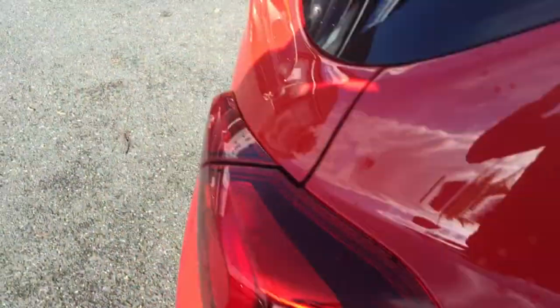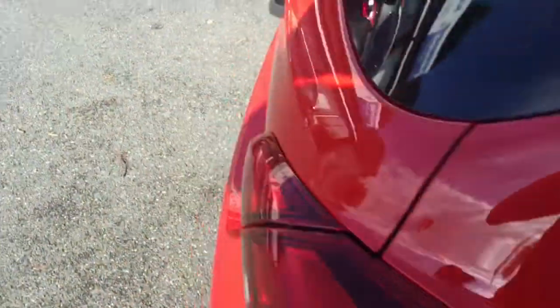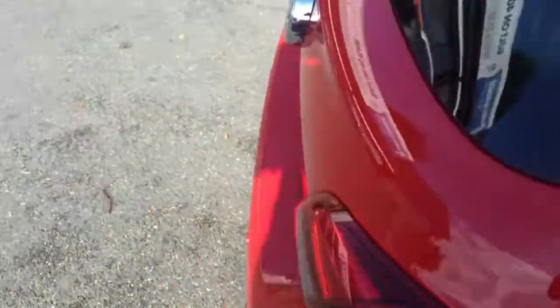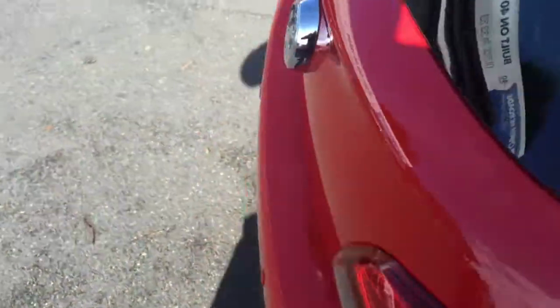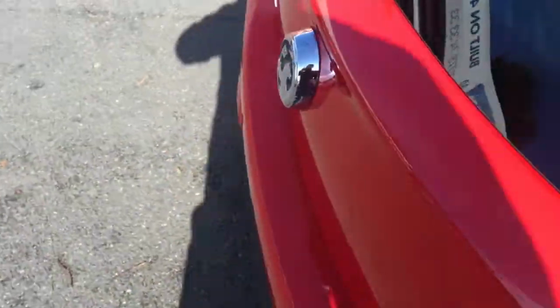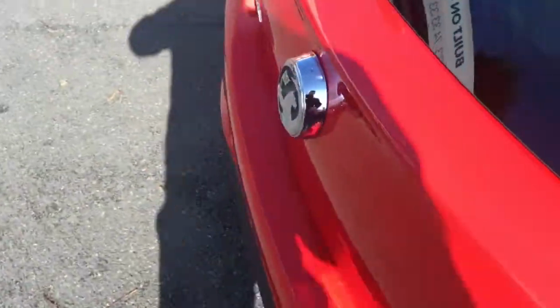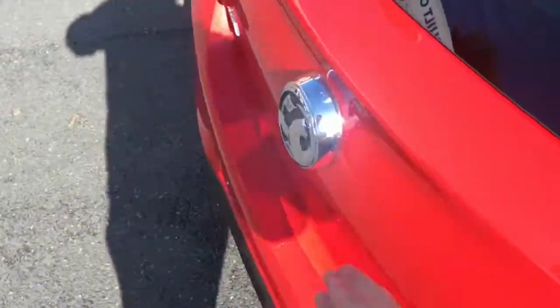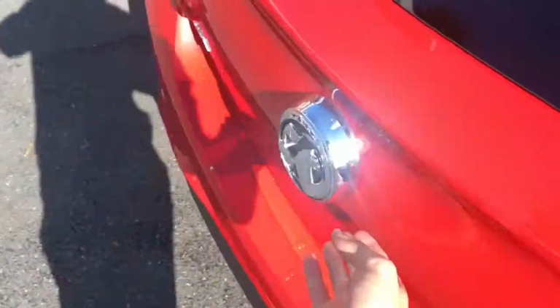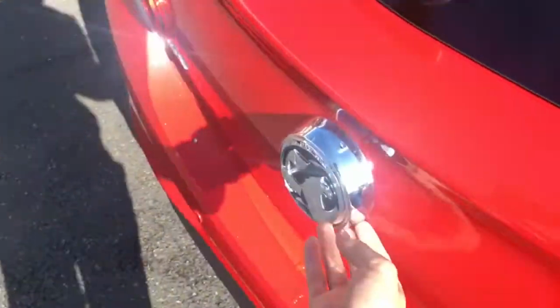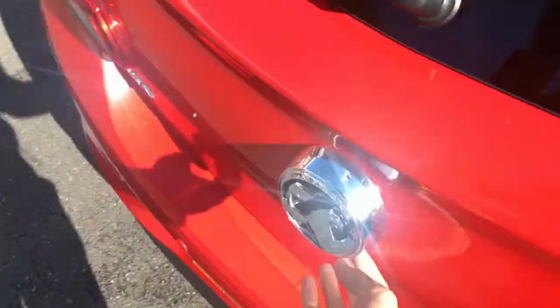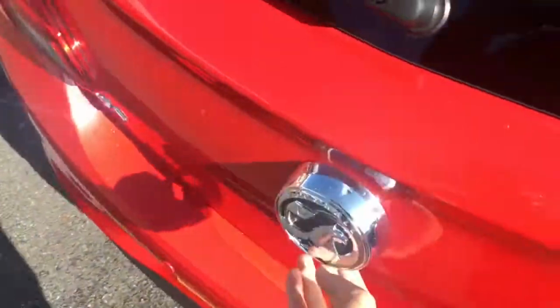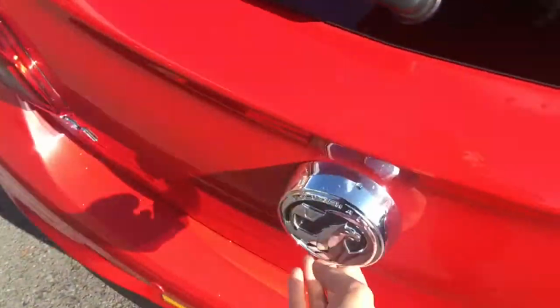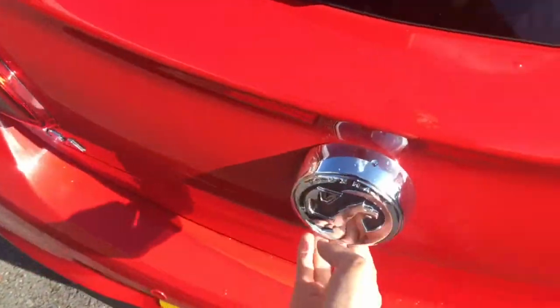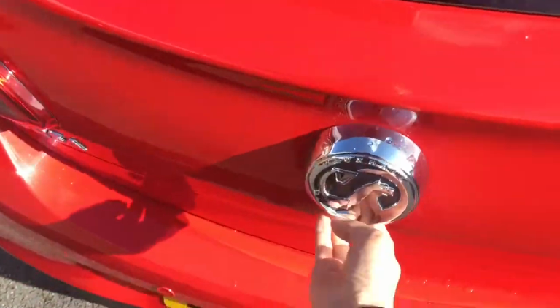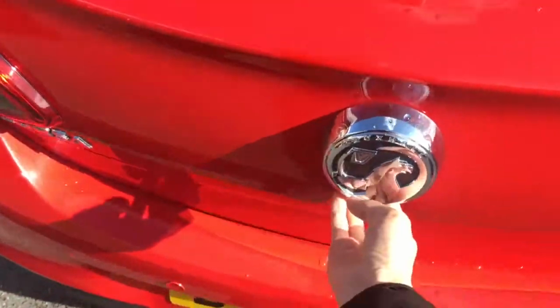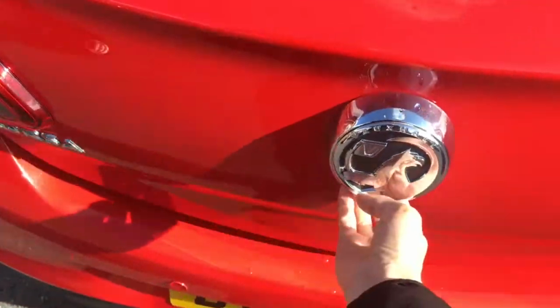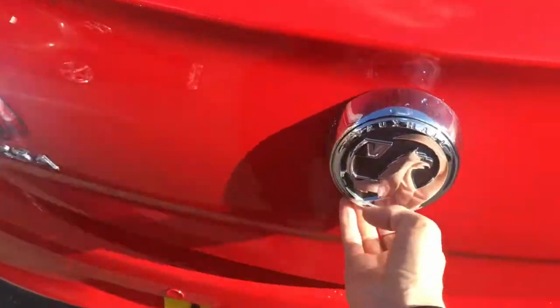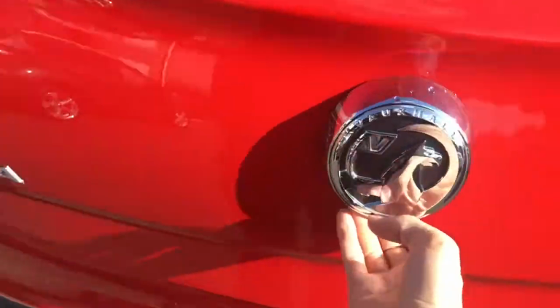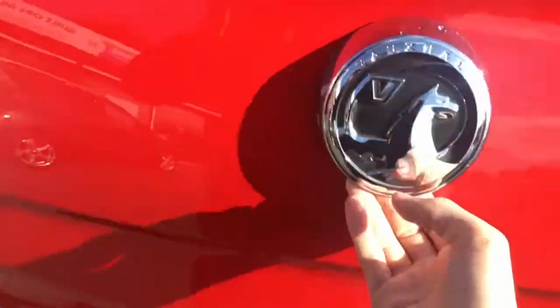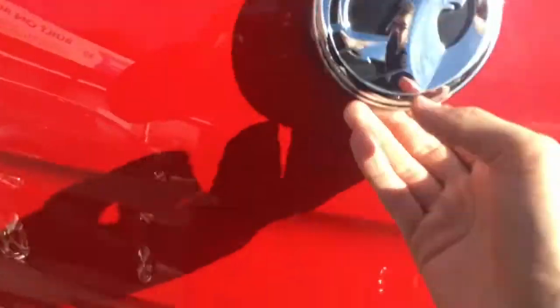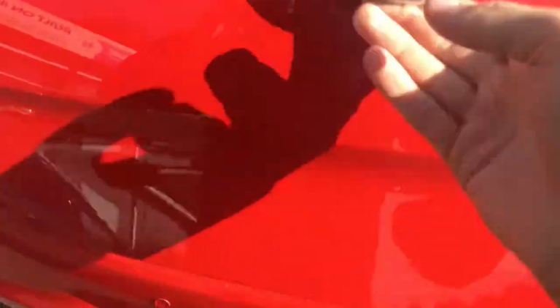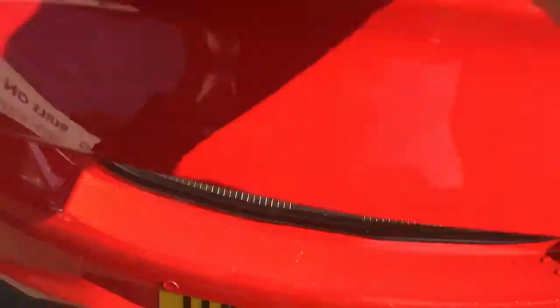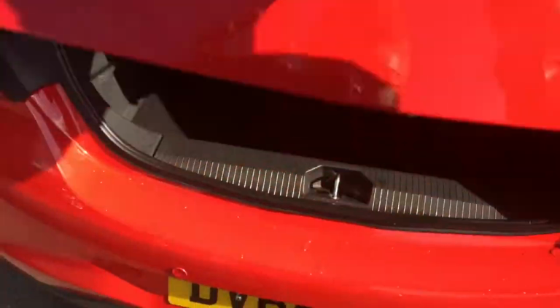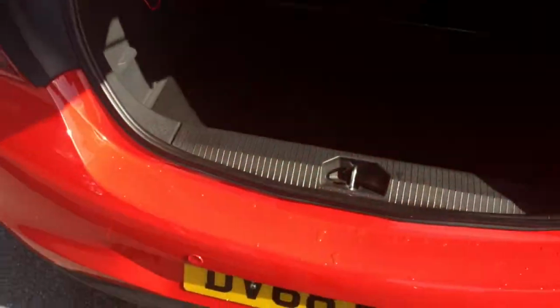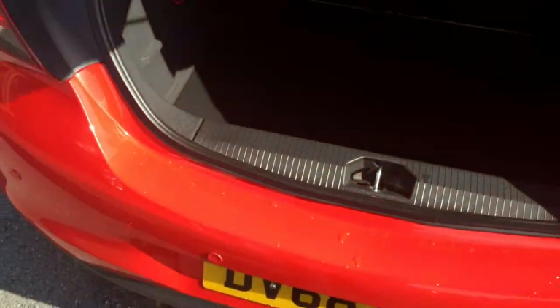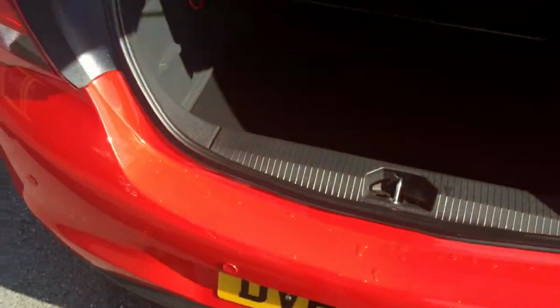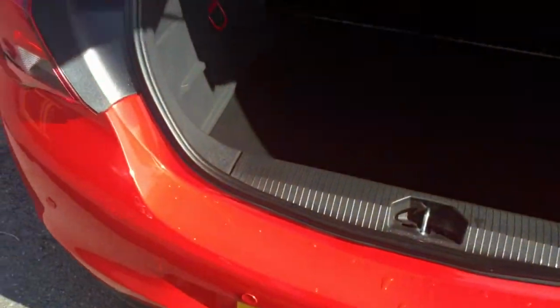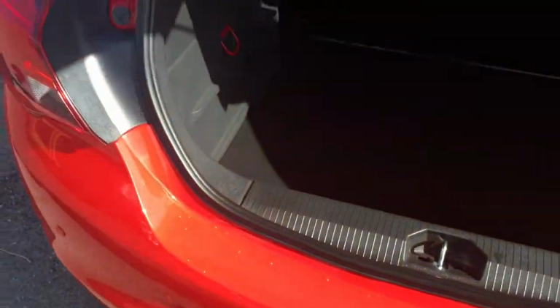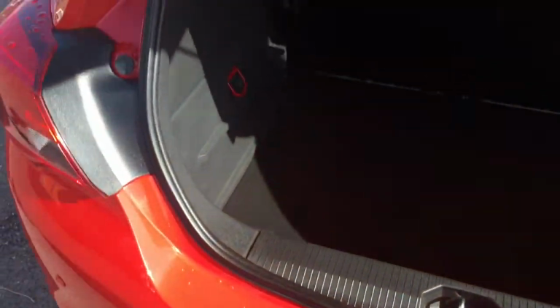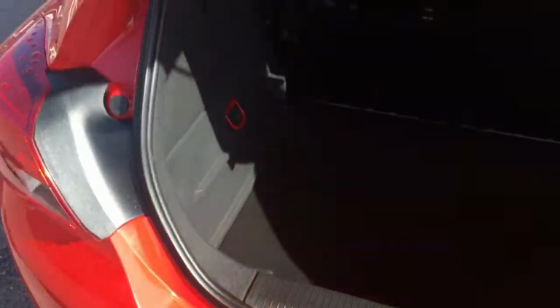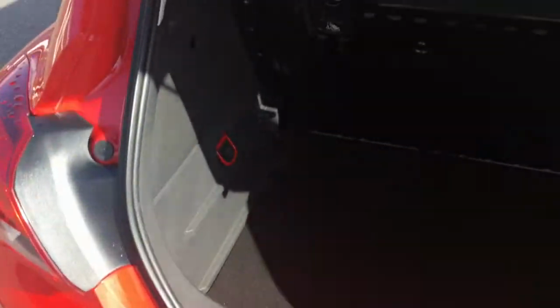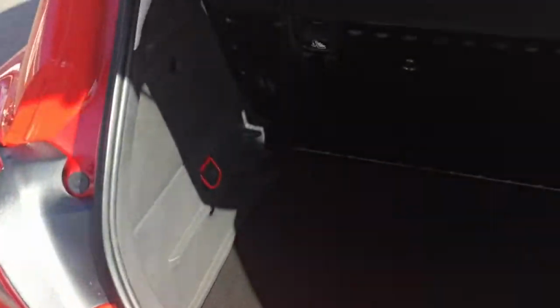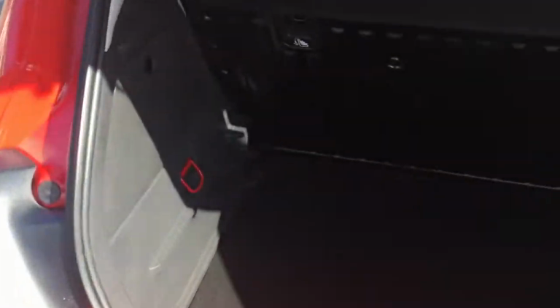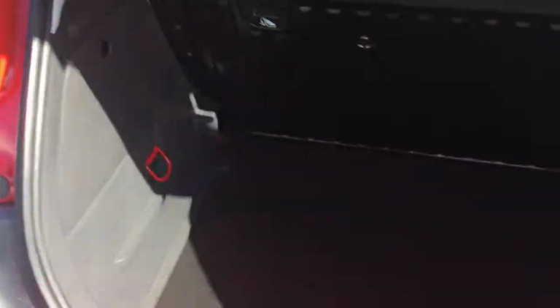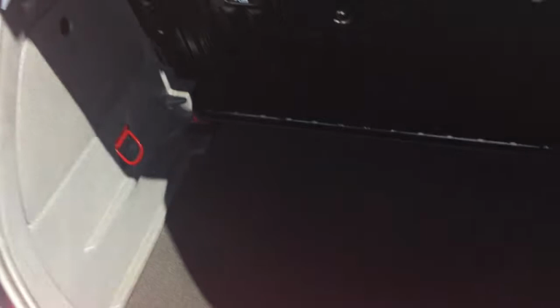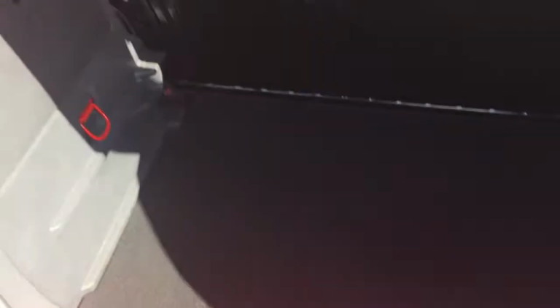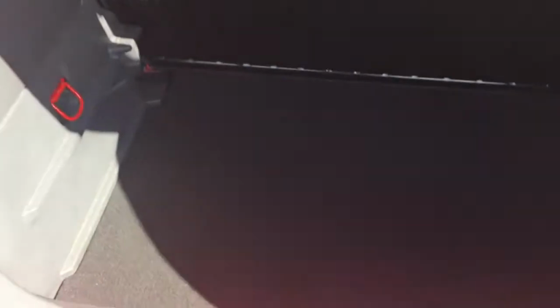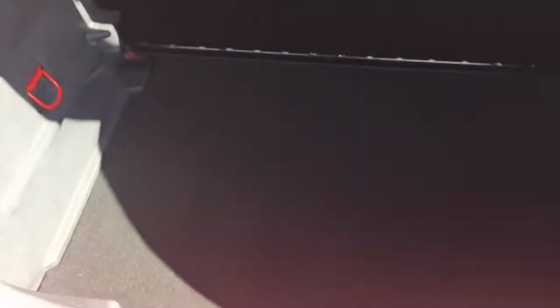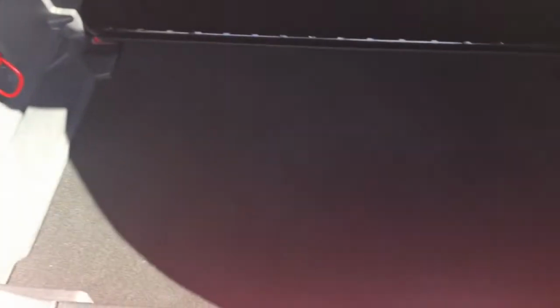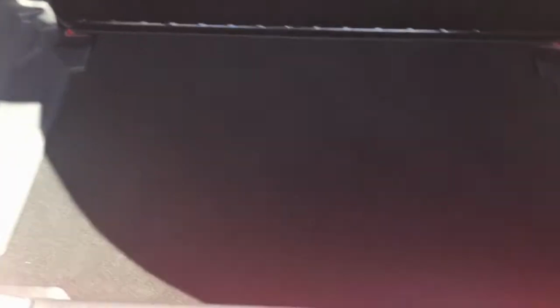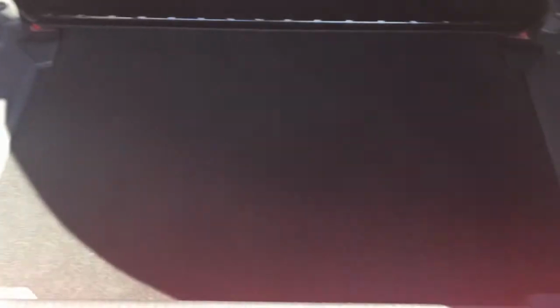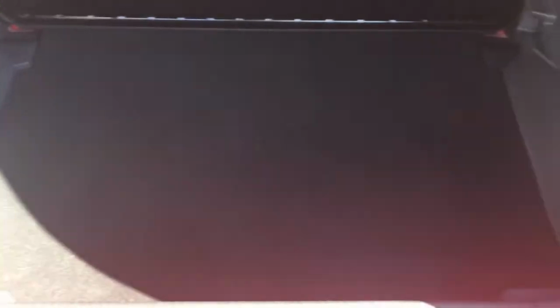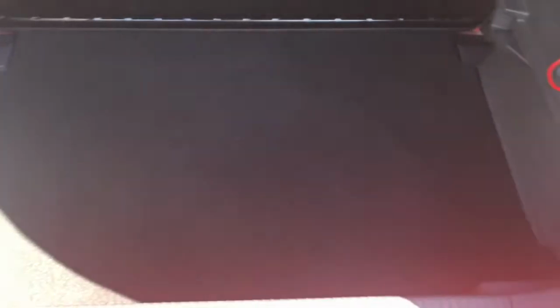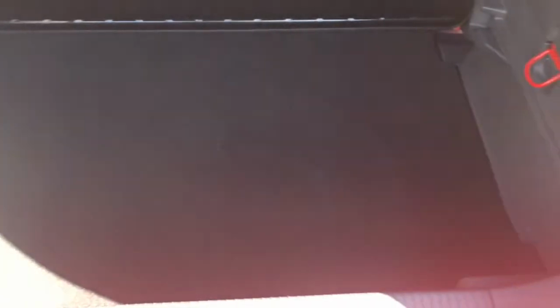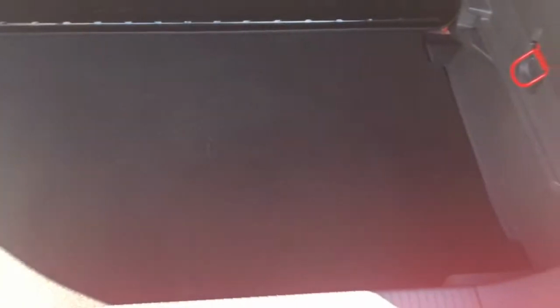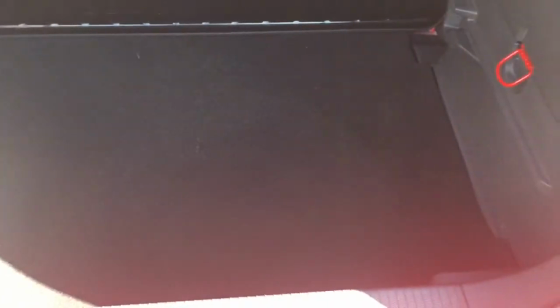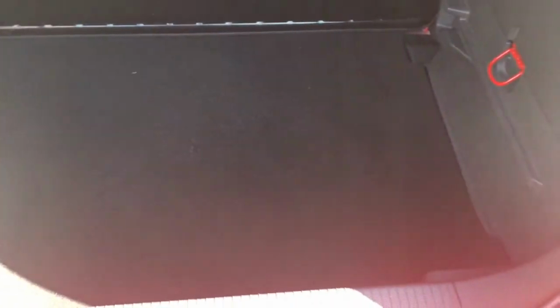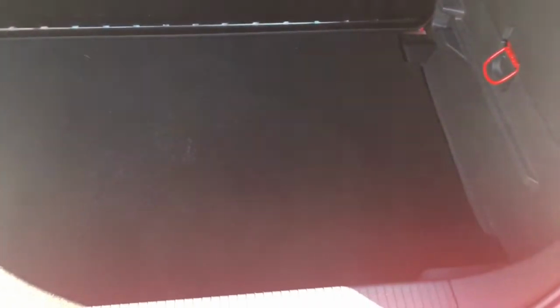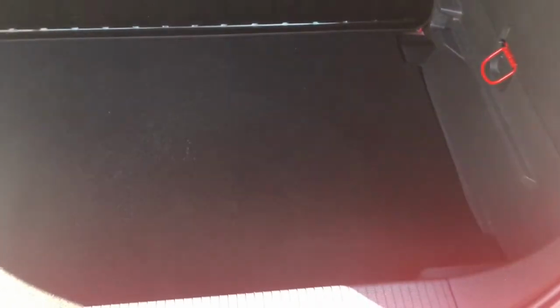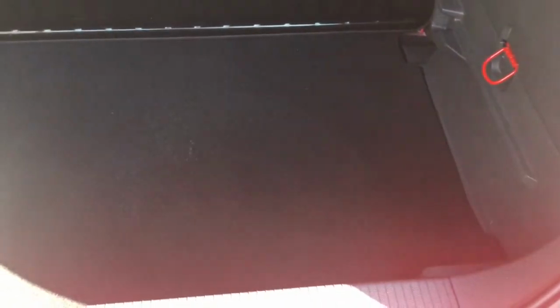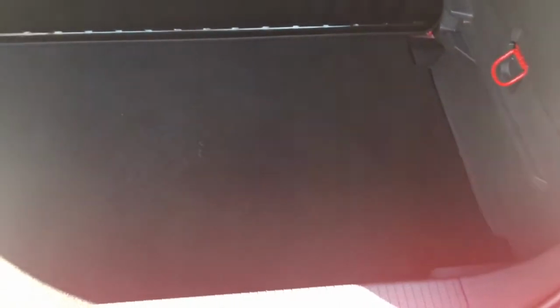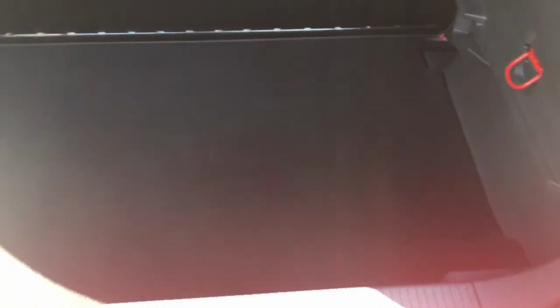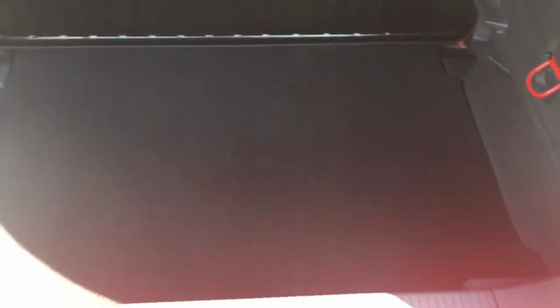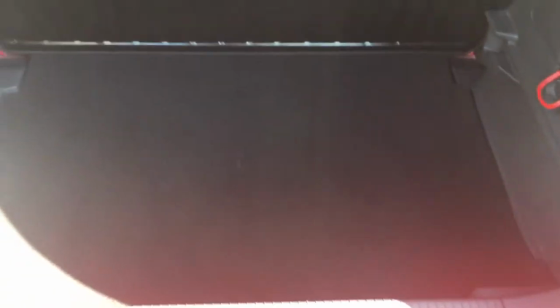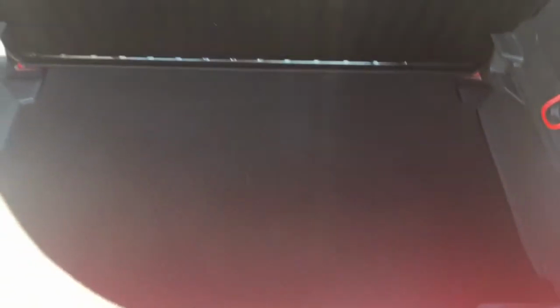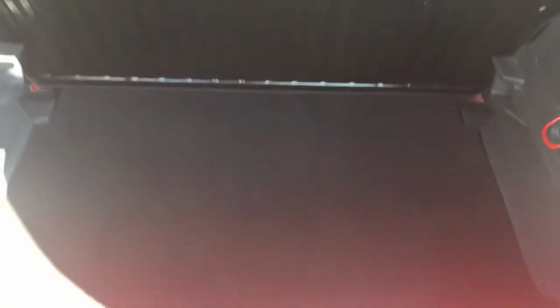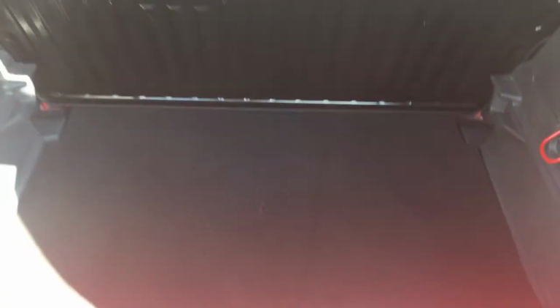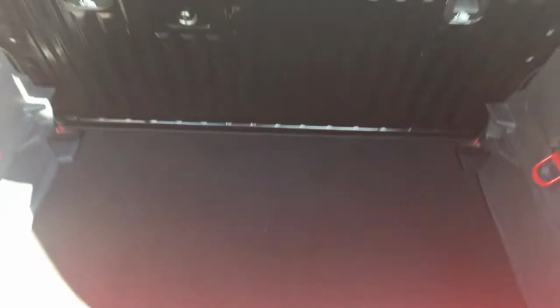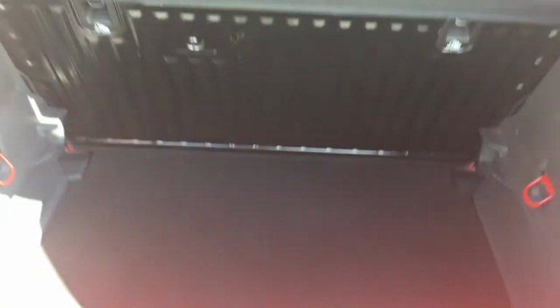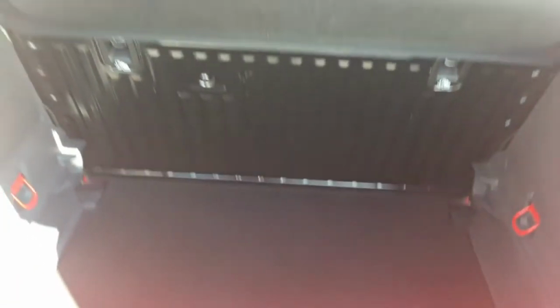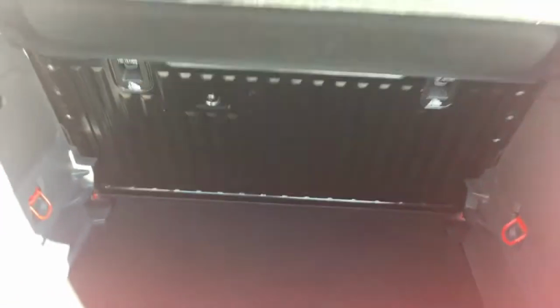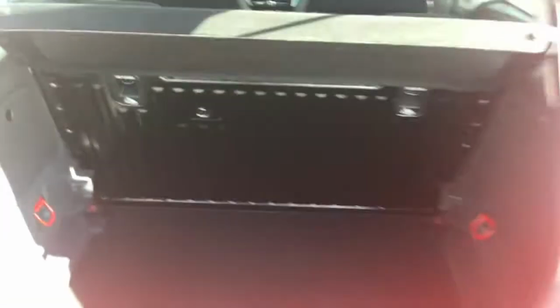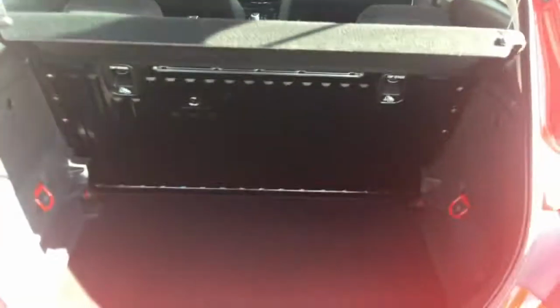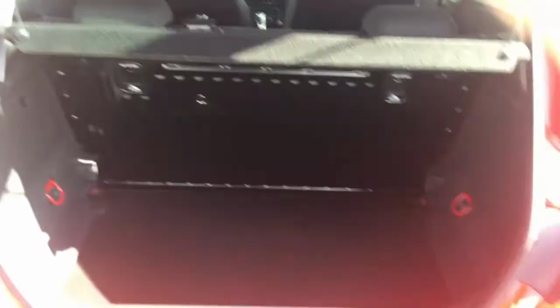Coming around to the boot to have a look at the space situation — it's got plenty of depth to the loading space, and the car is nice and practical.